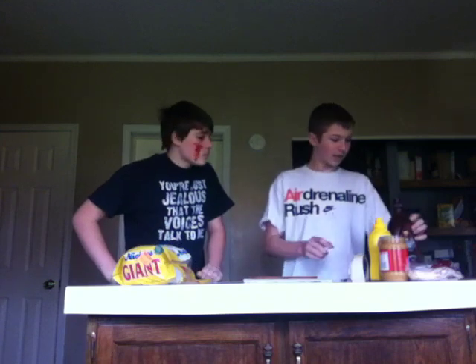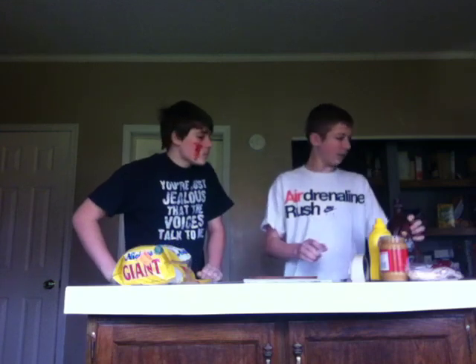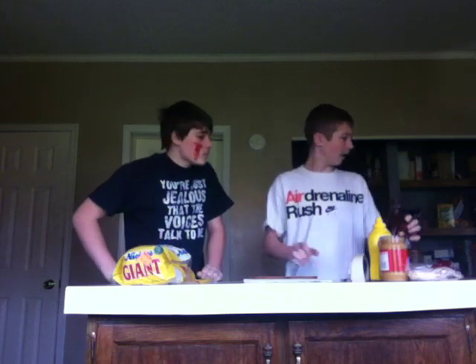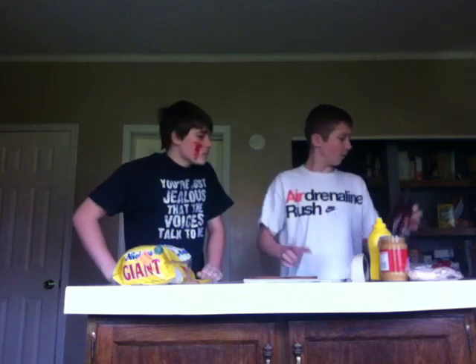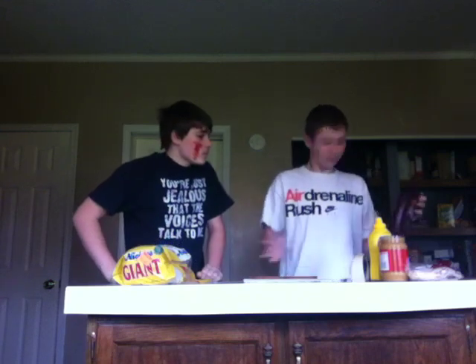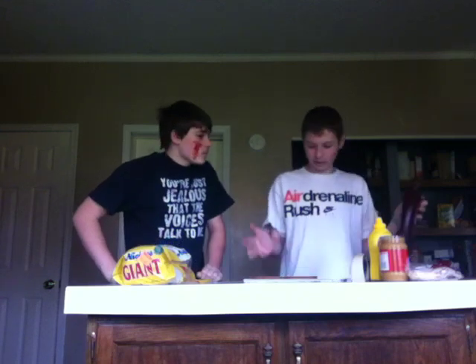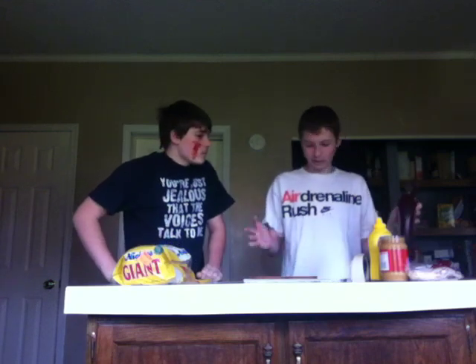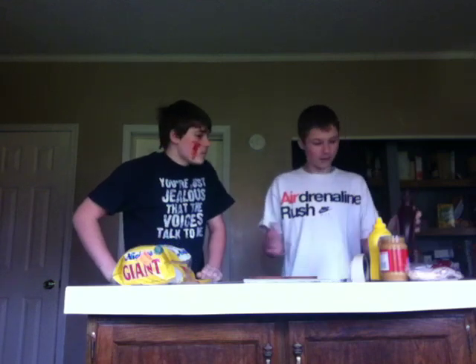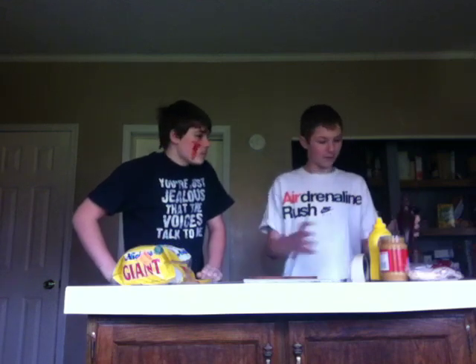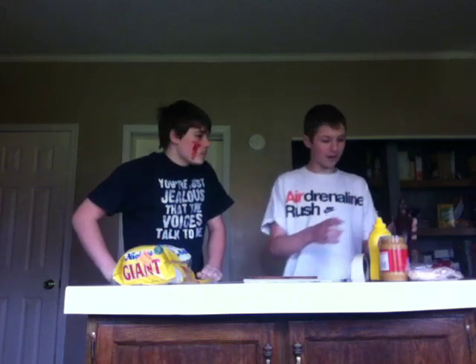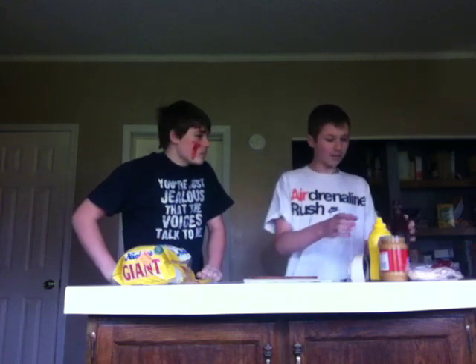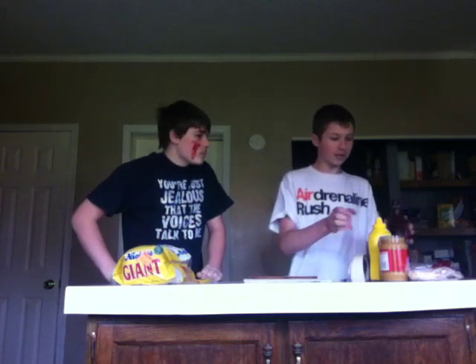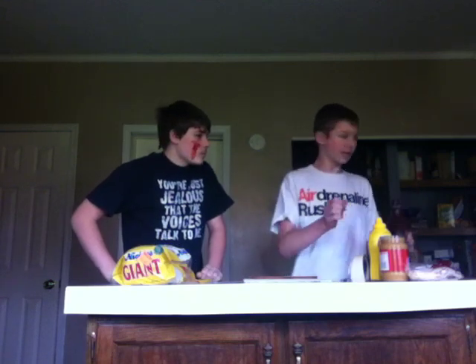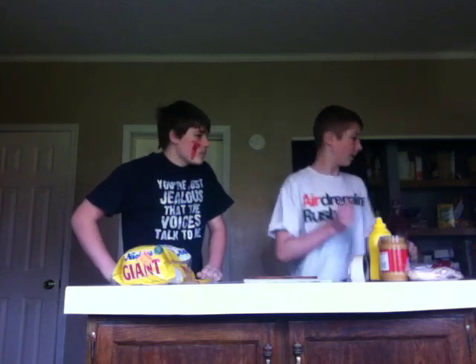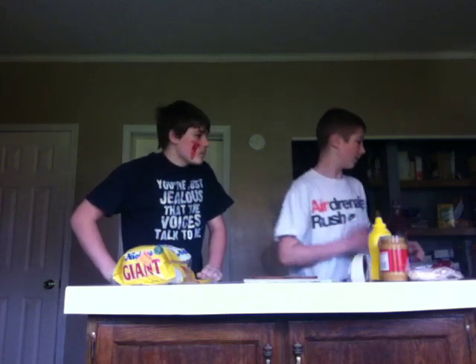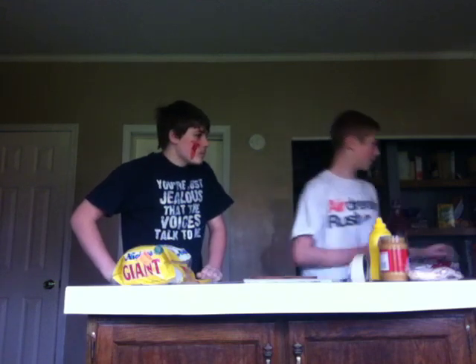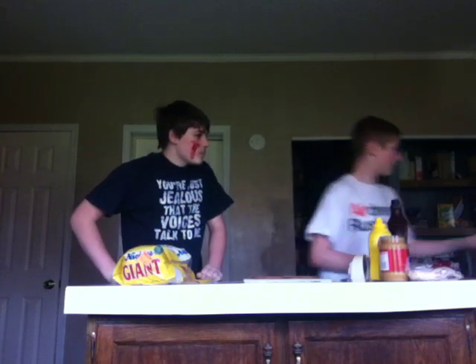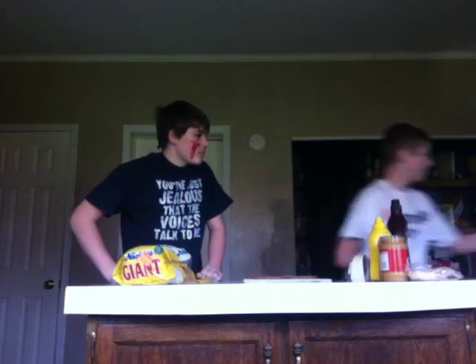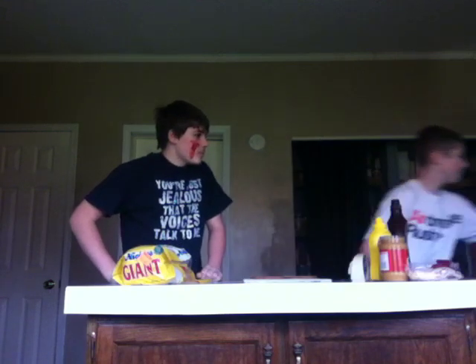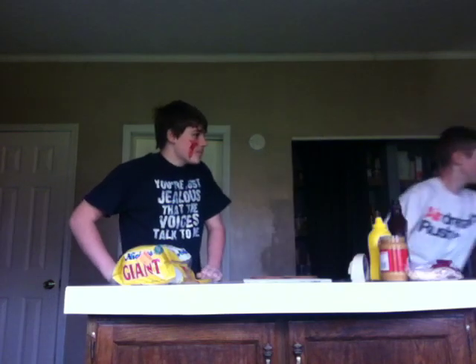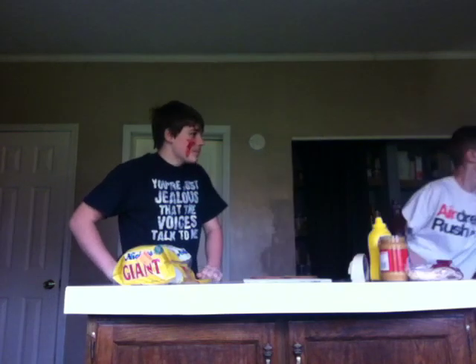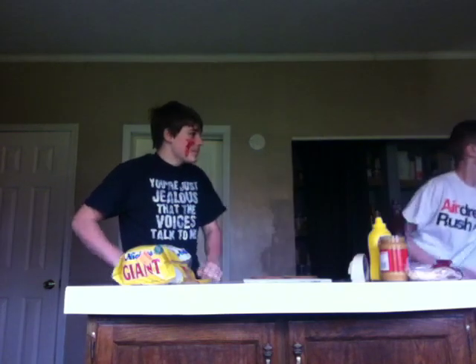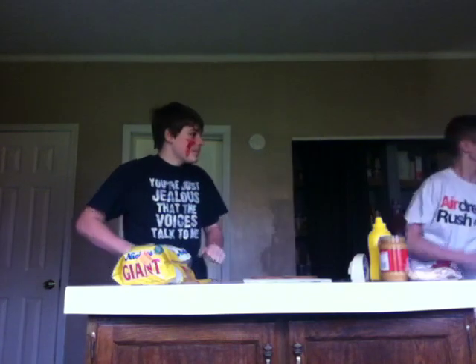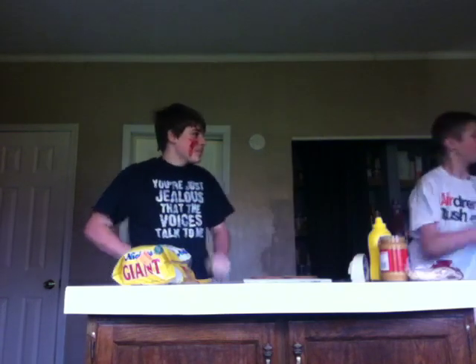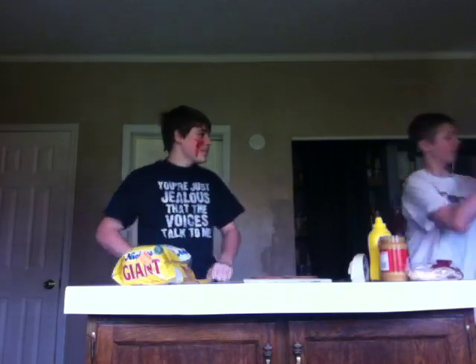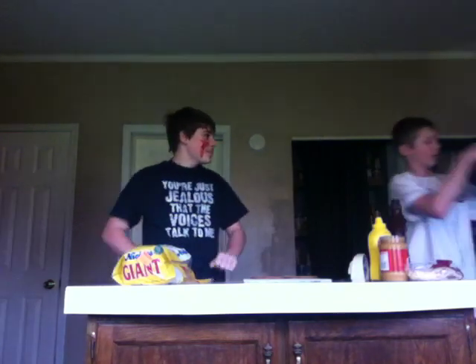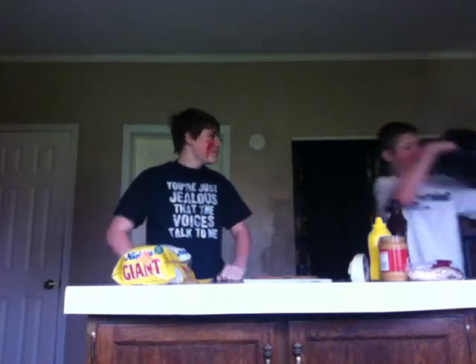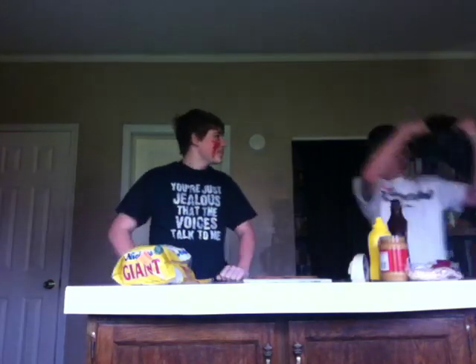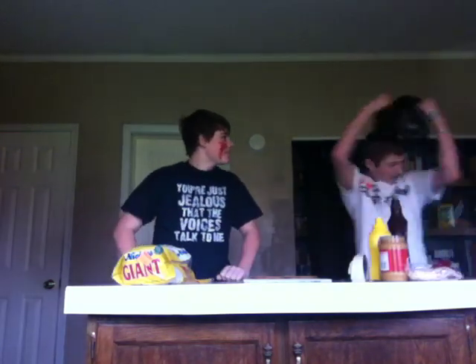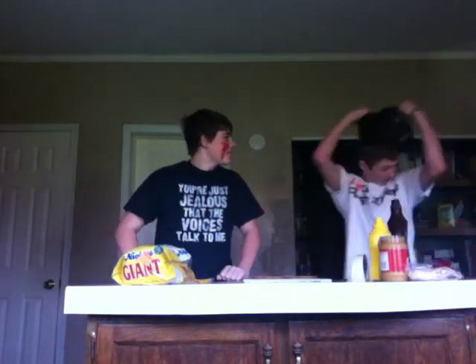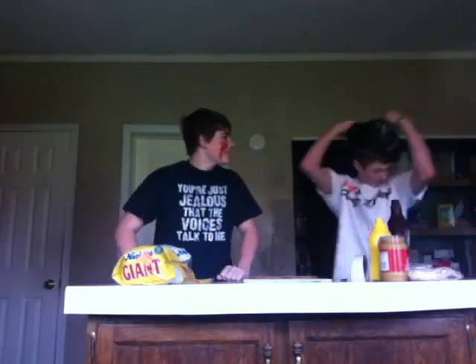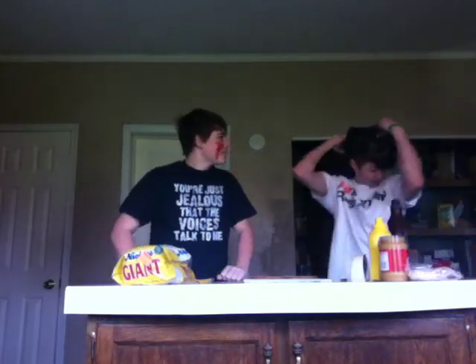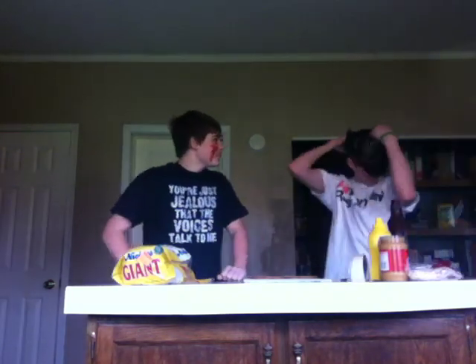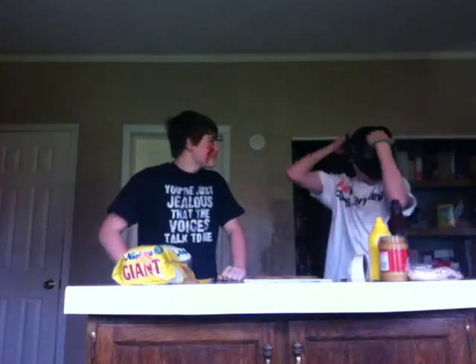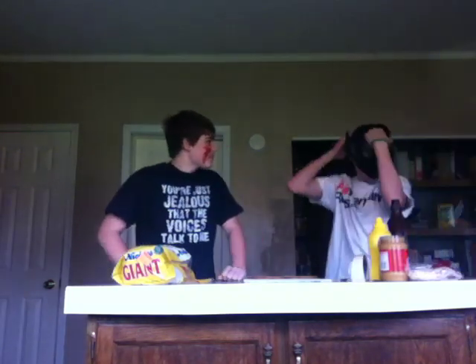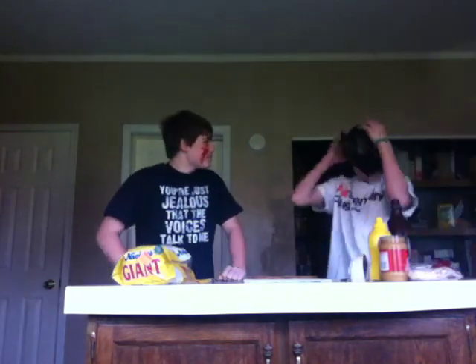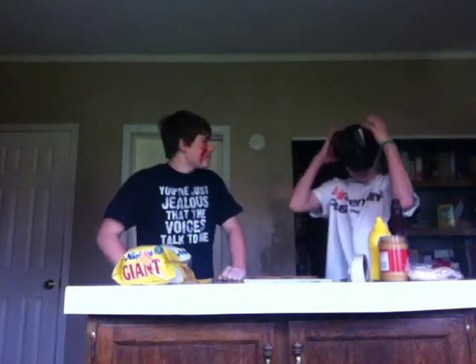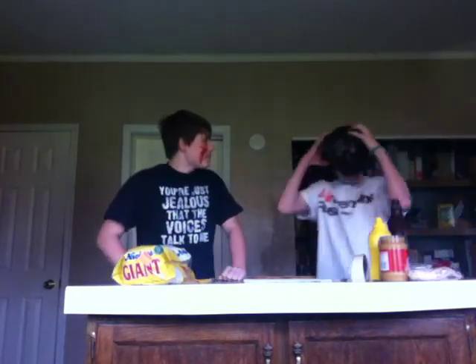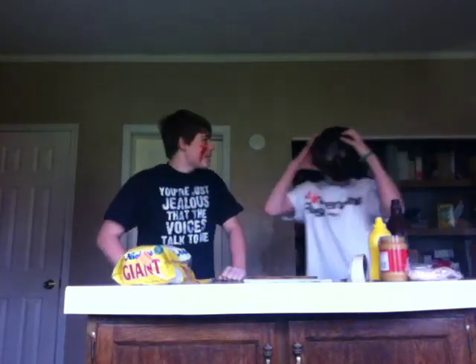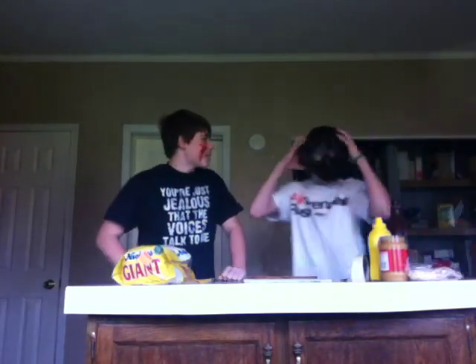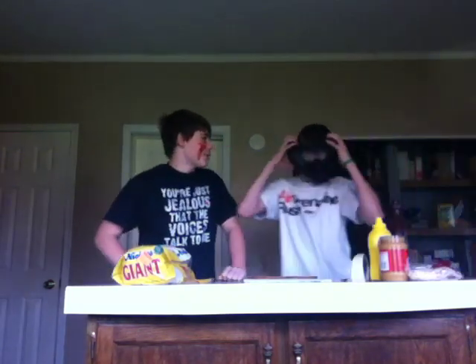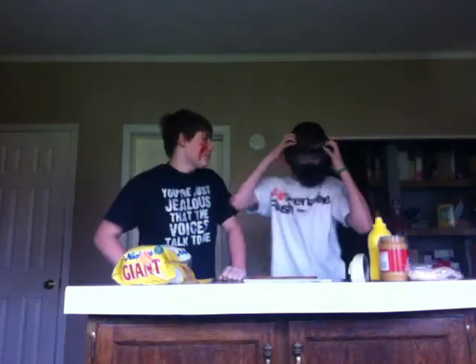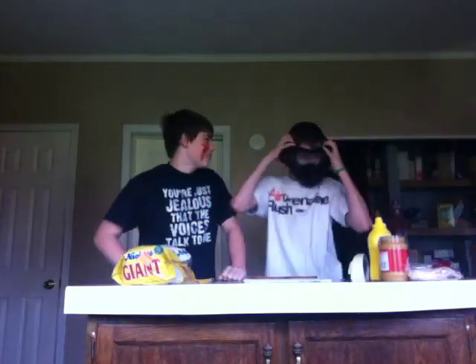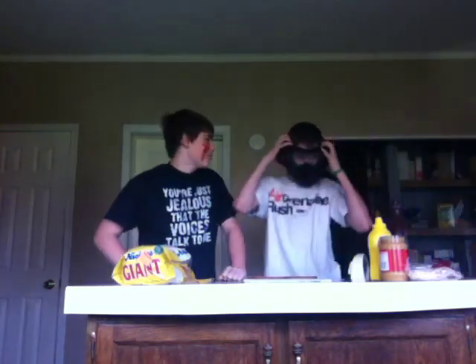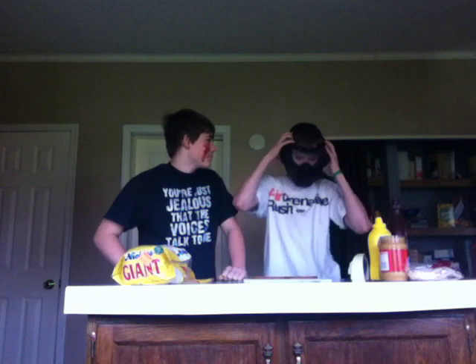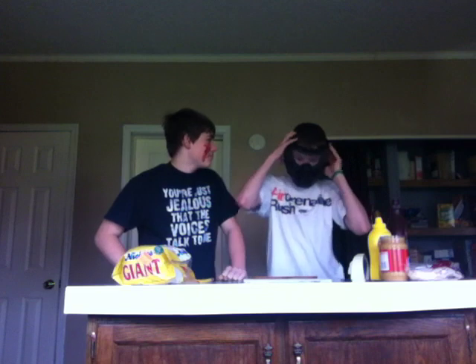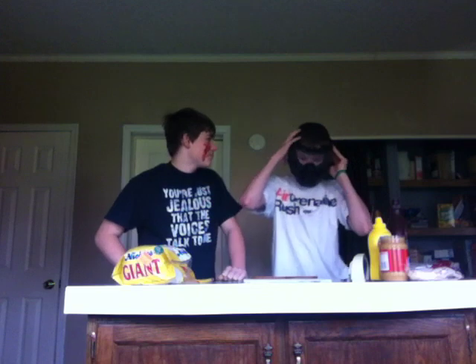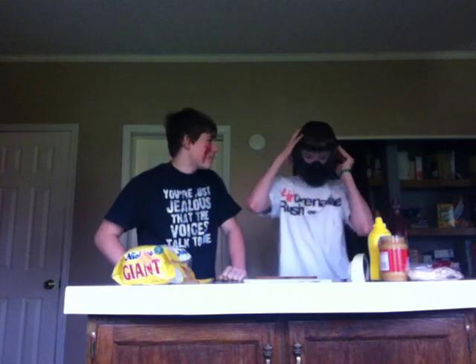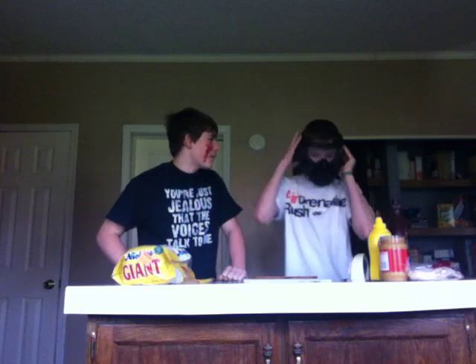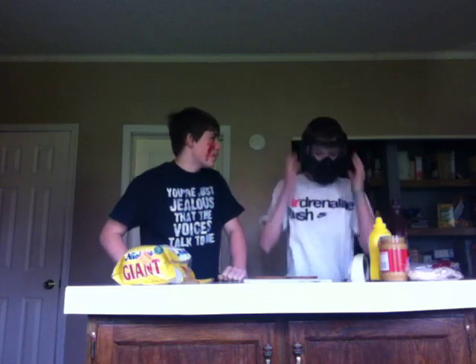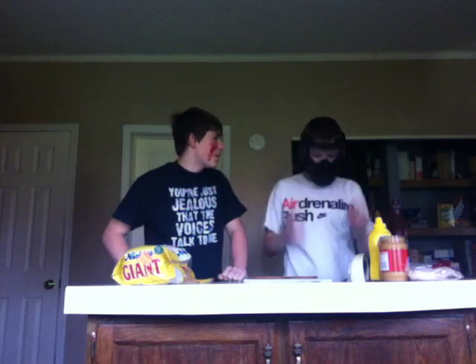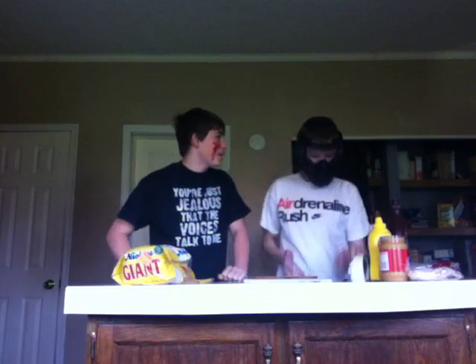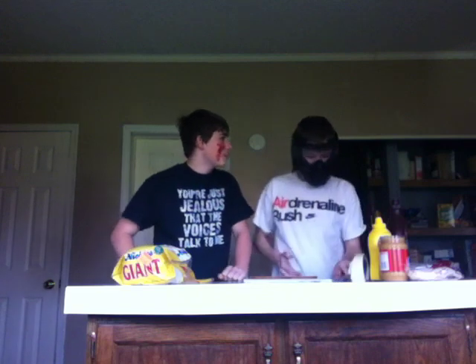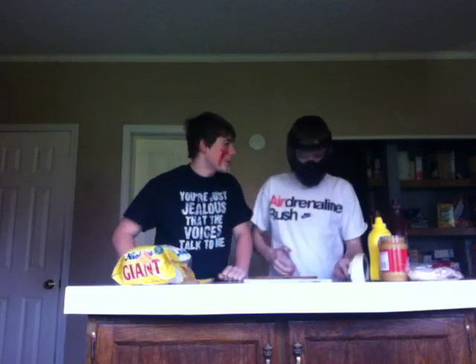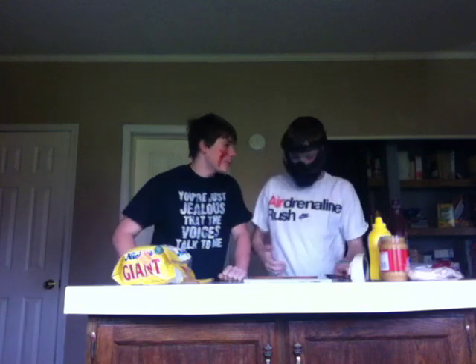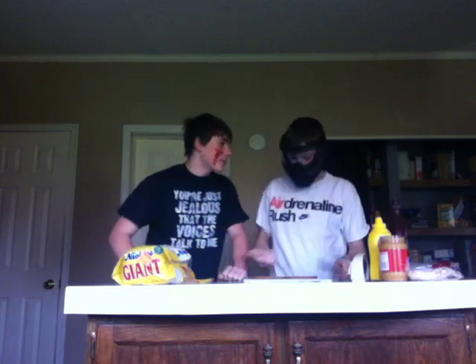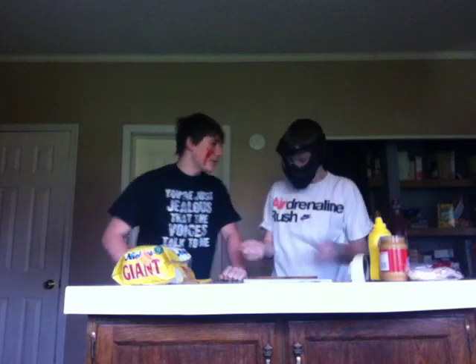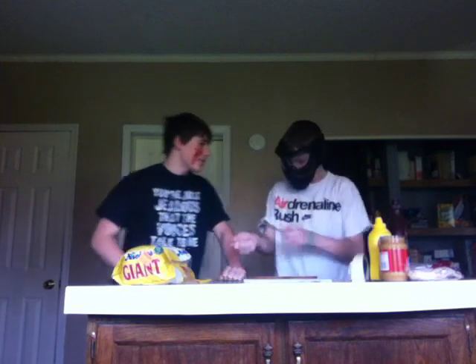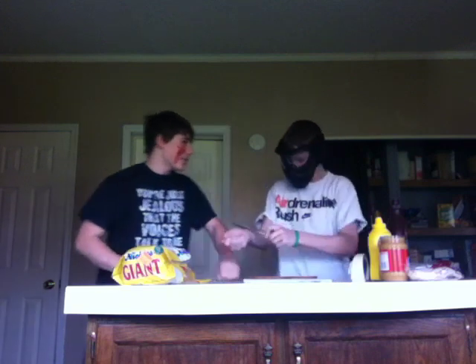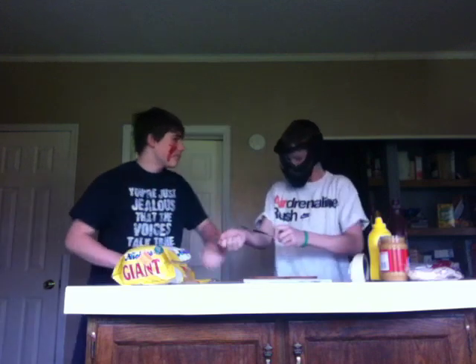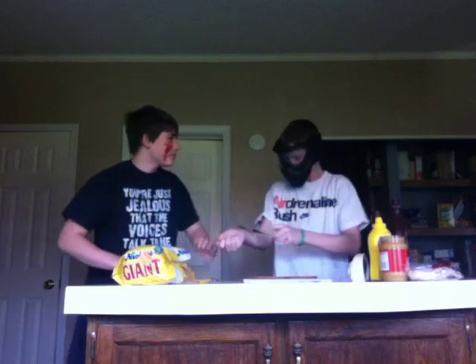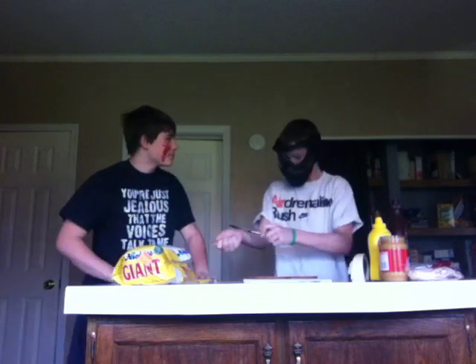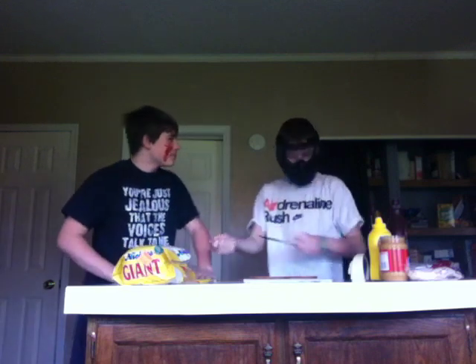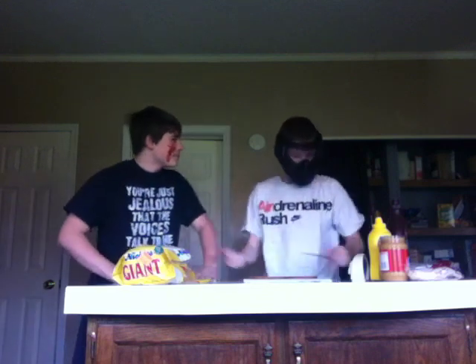Now we're going to make a favorite sandwich. First off, protection. Probably would have helped about two minutes ago. Protection.